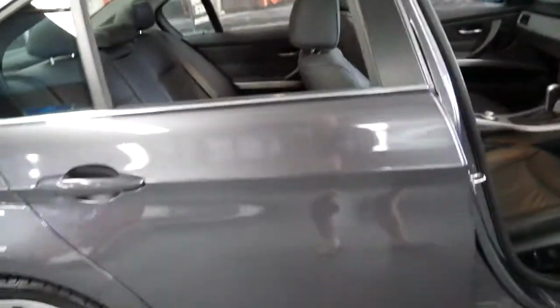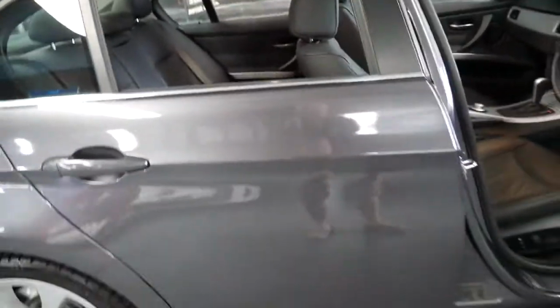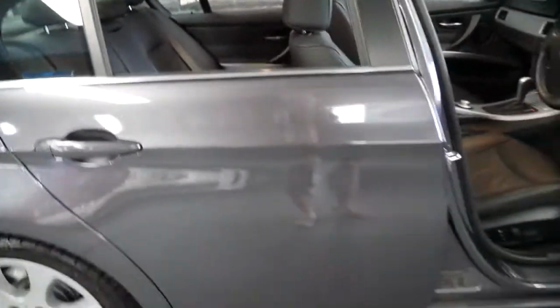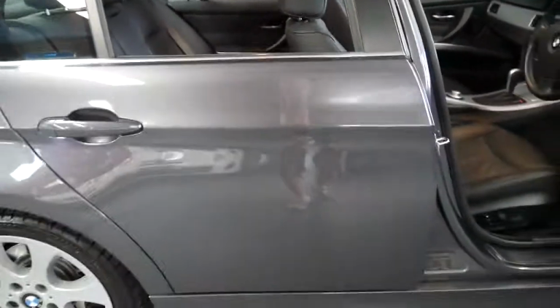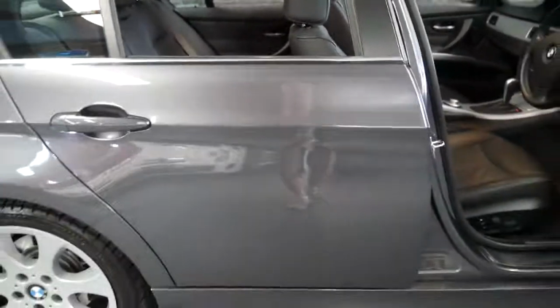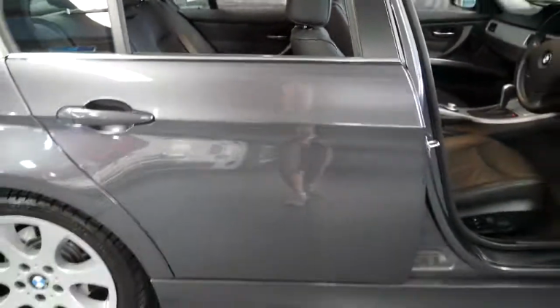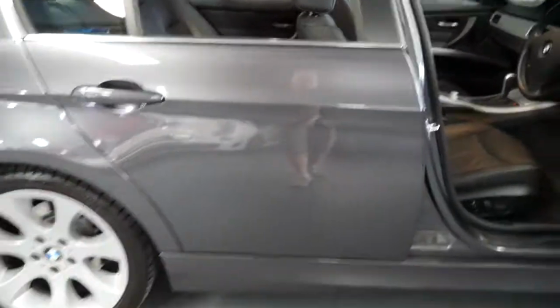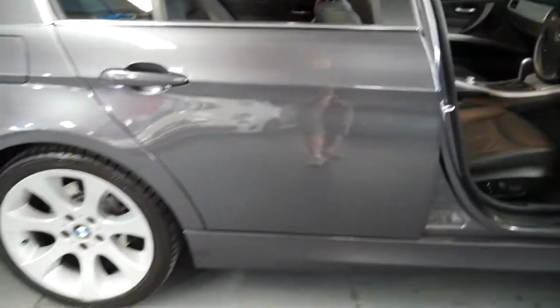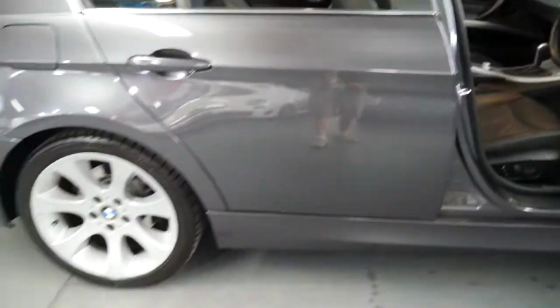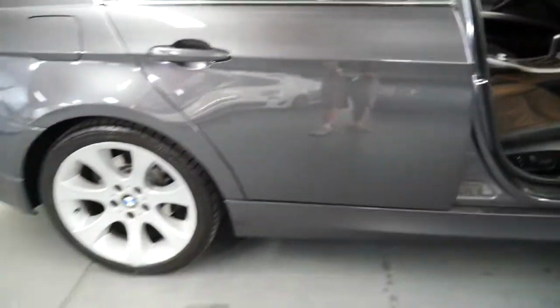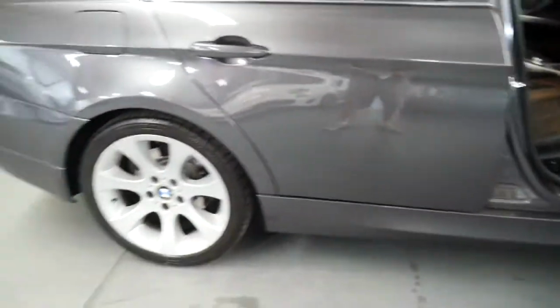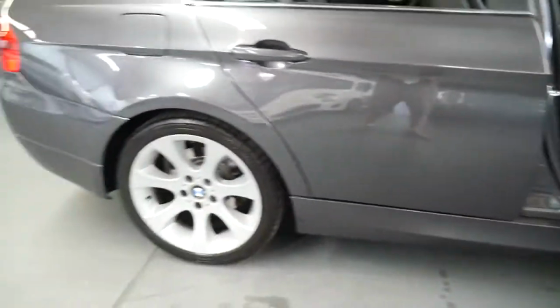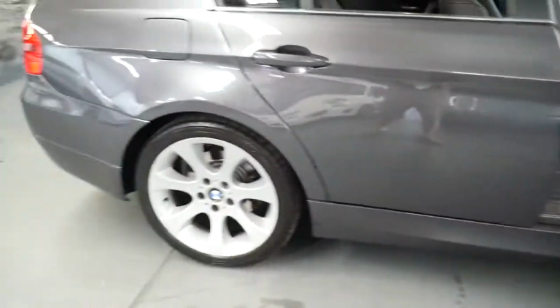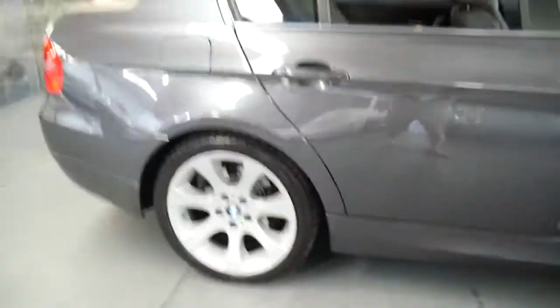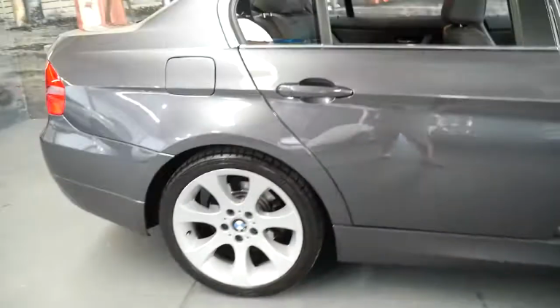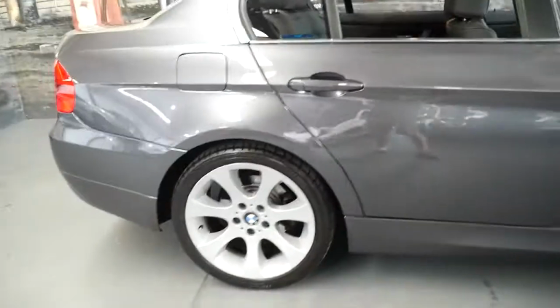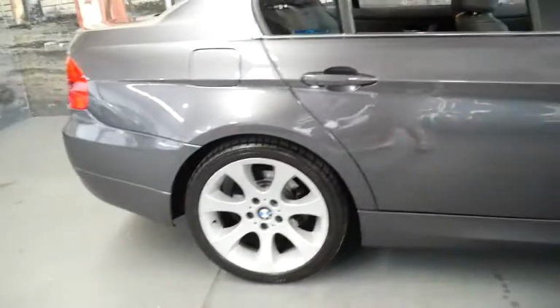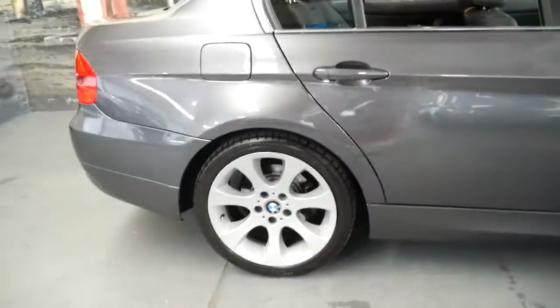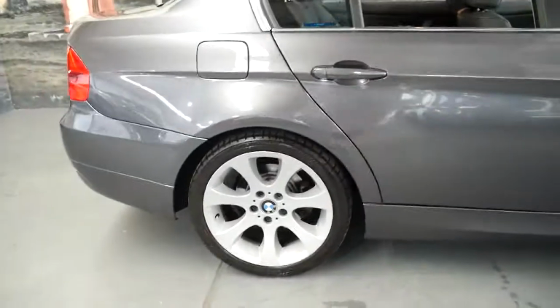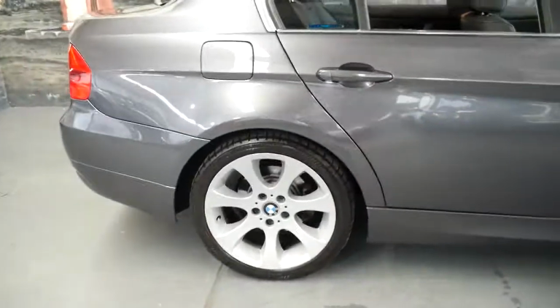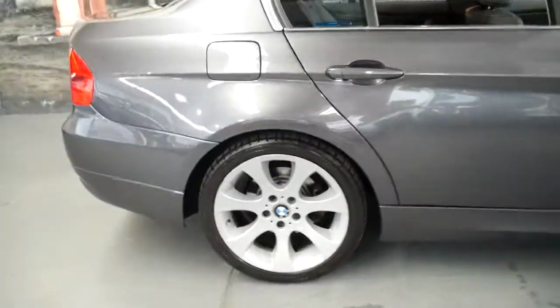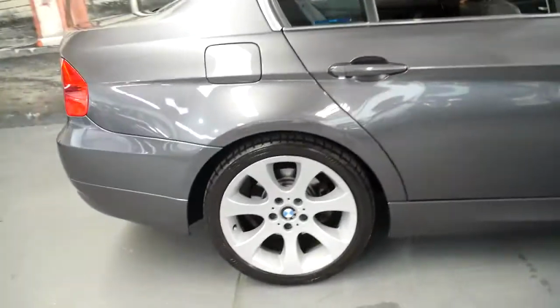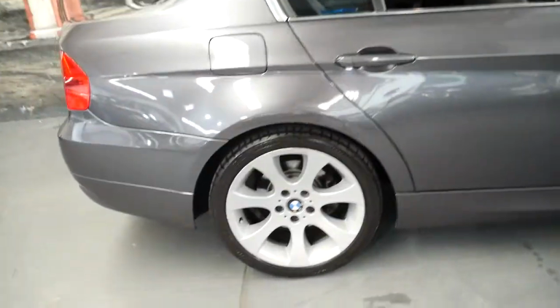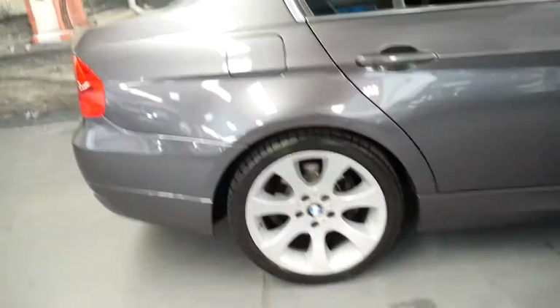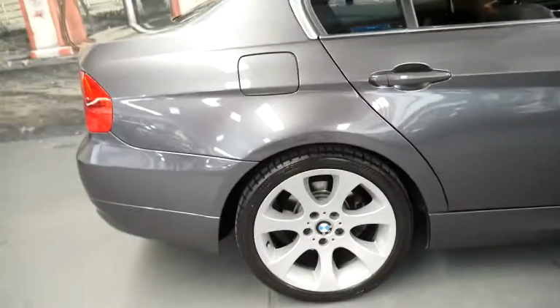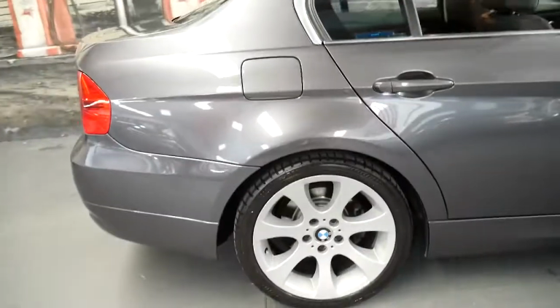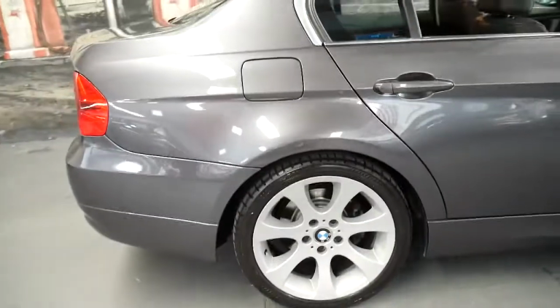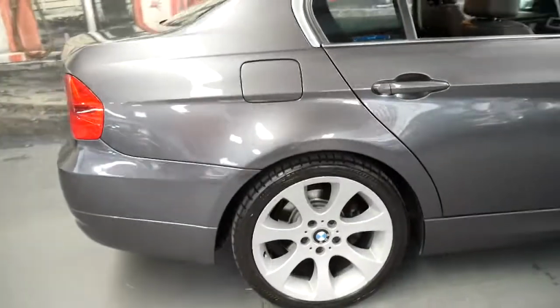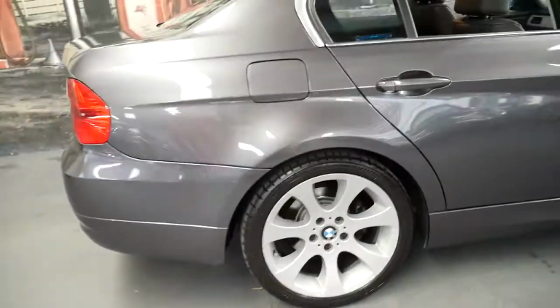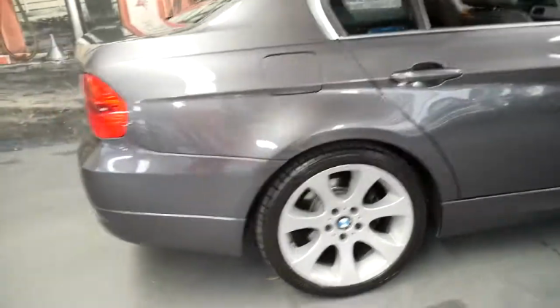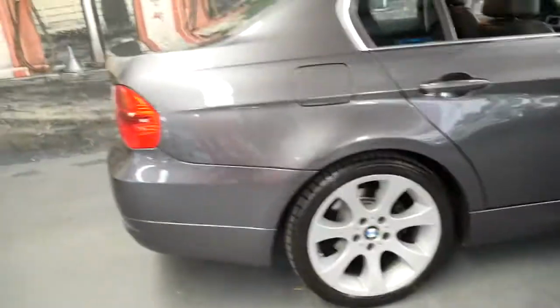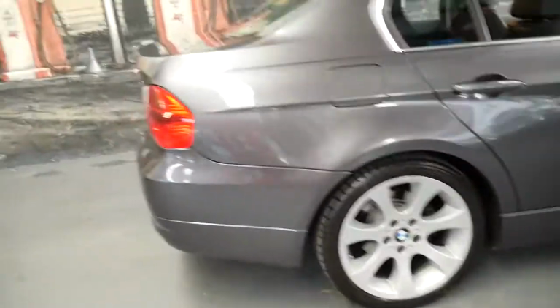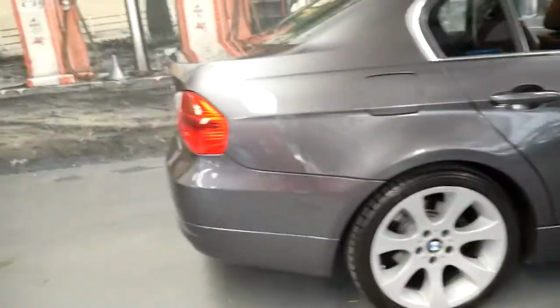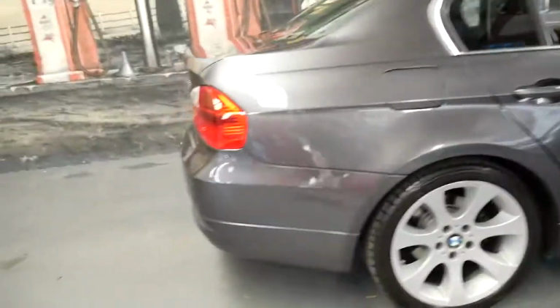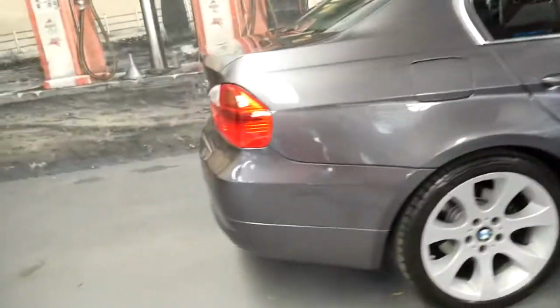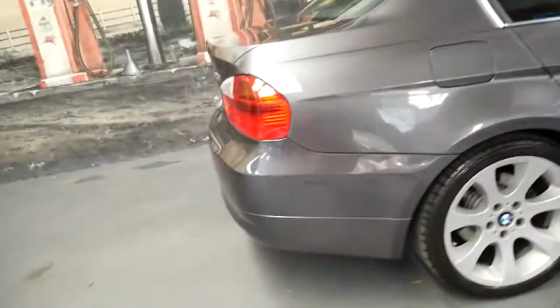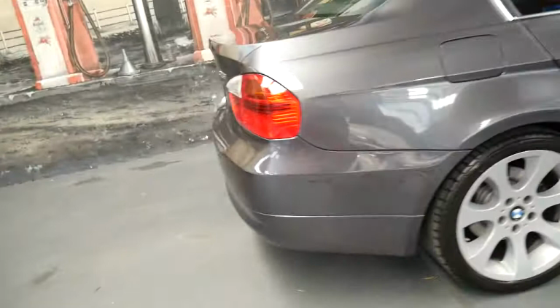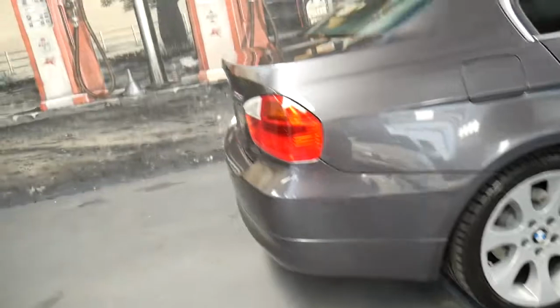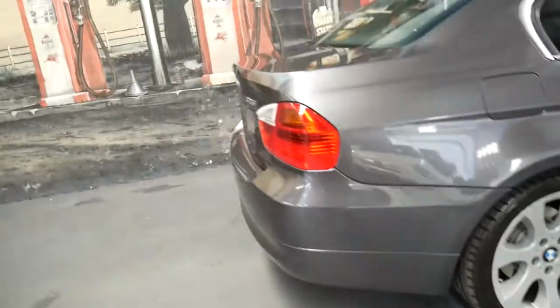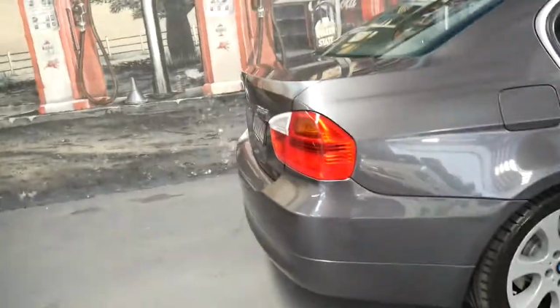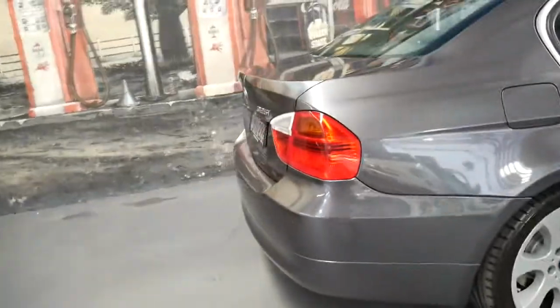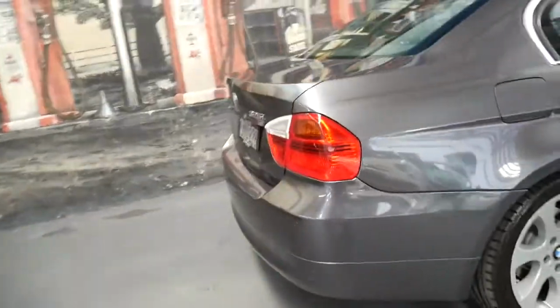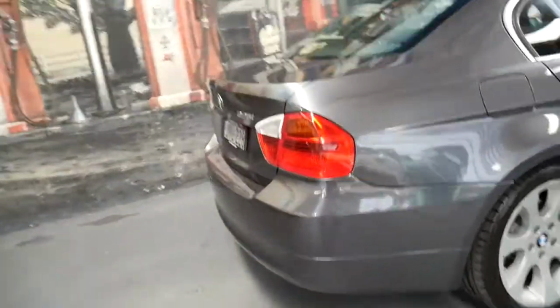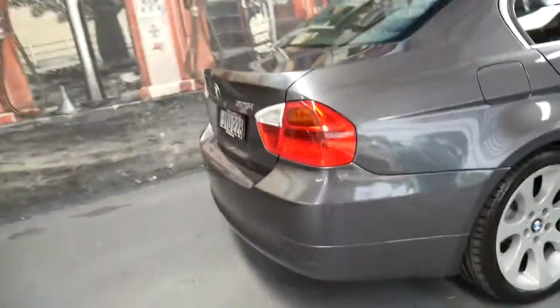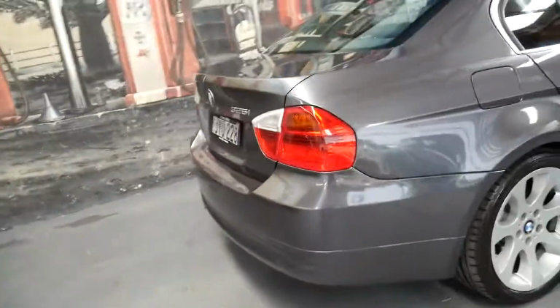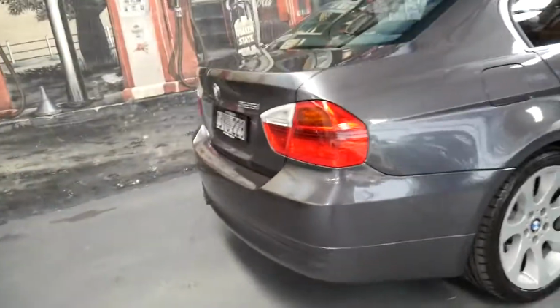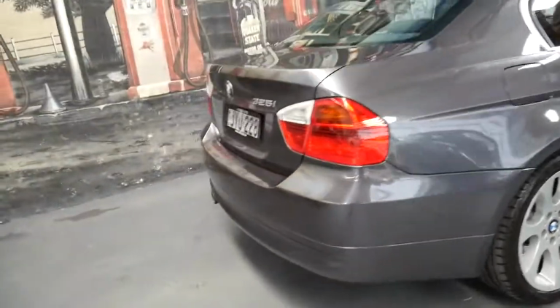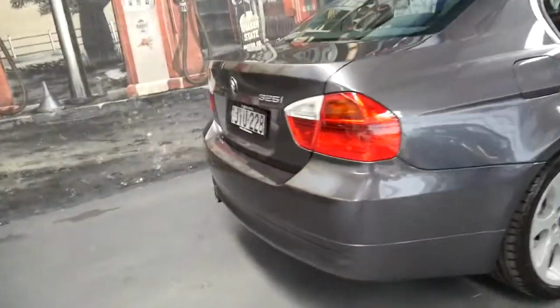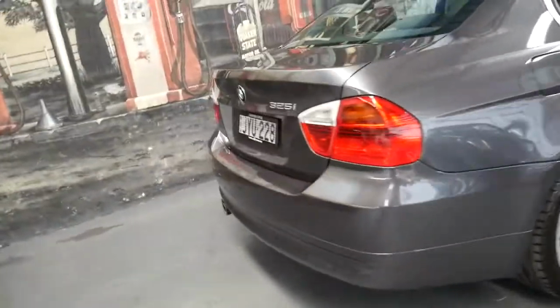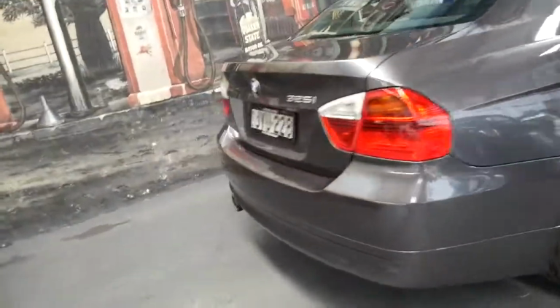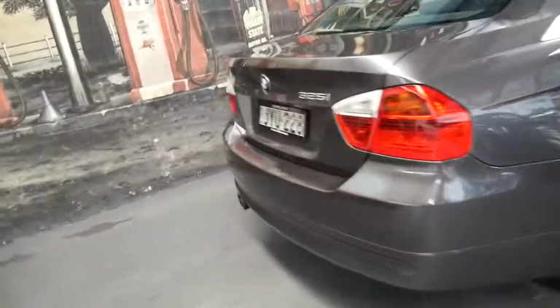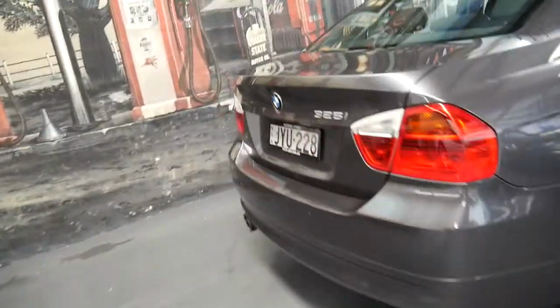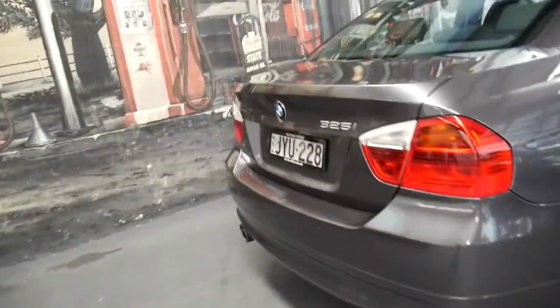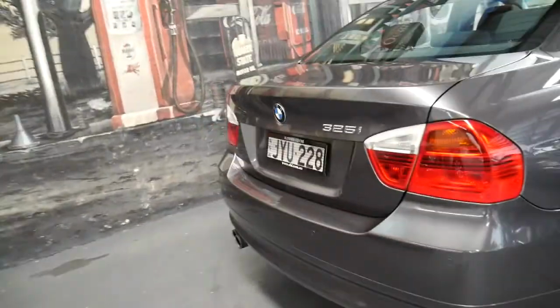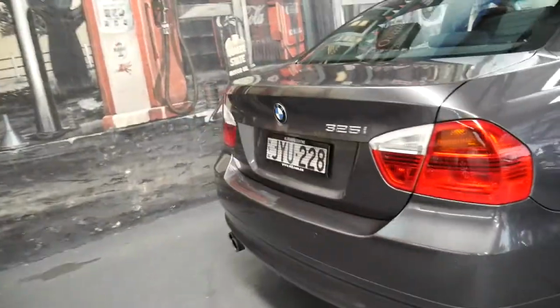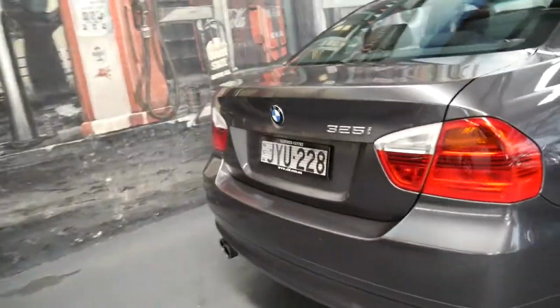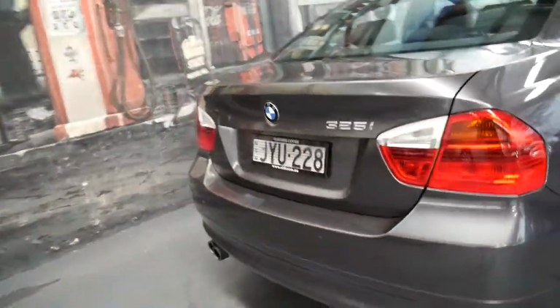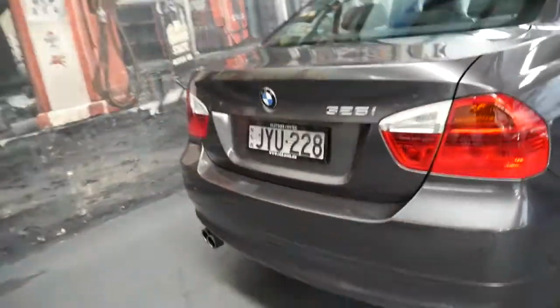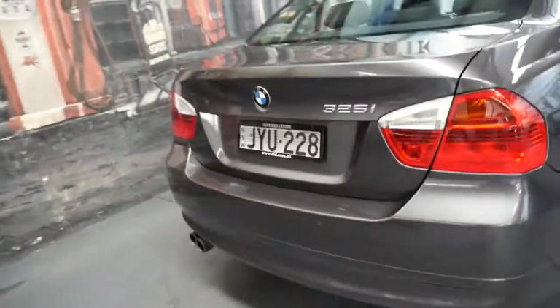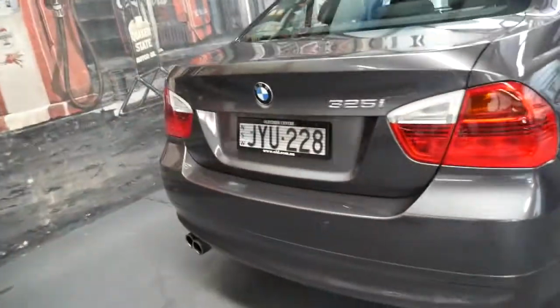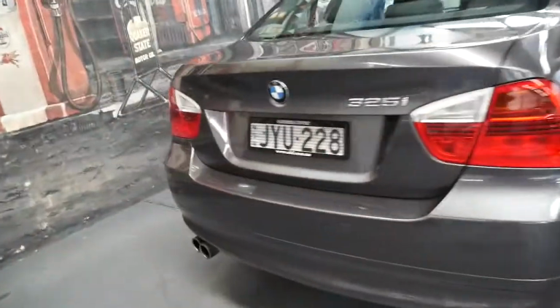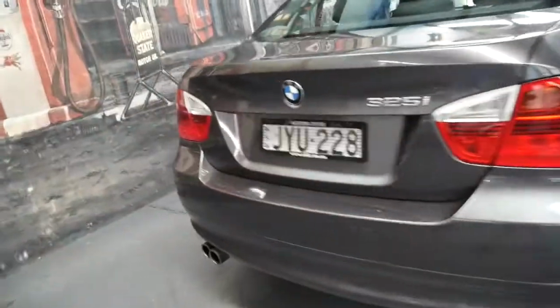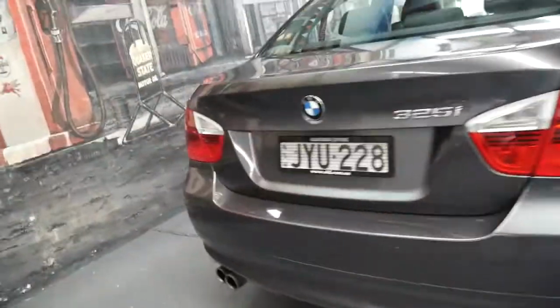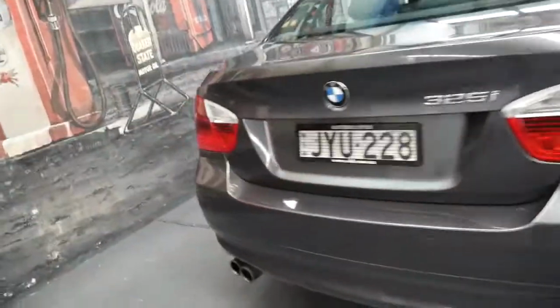It has keyless start, parking sensors, alloy wheels, colour coding — and what a beautiful car it is.